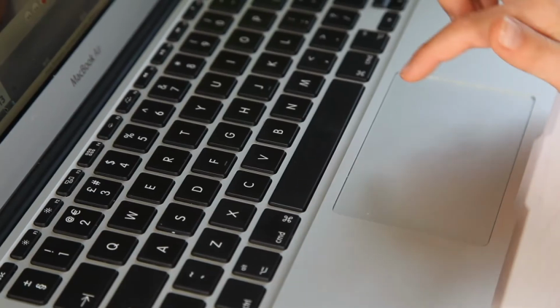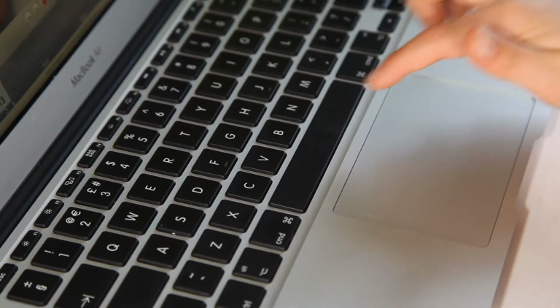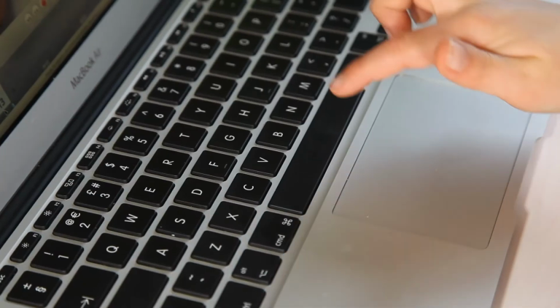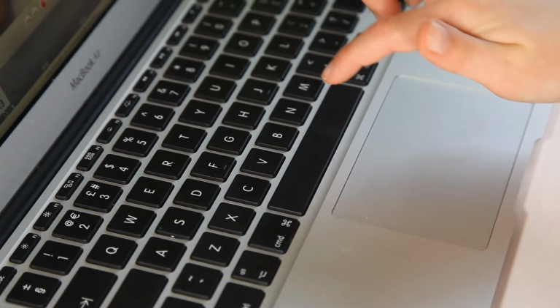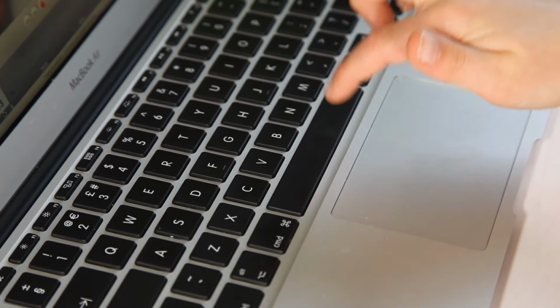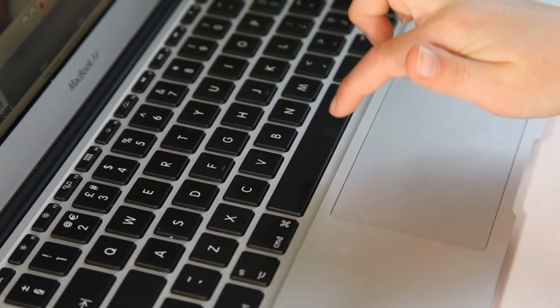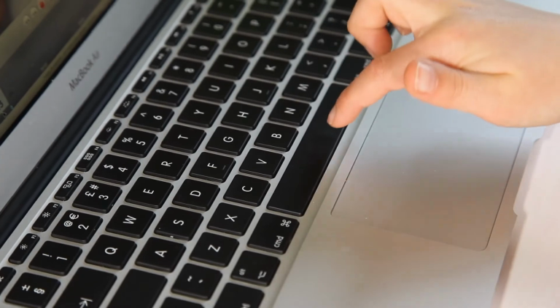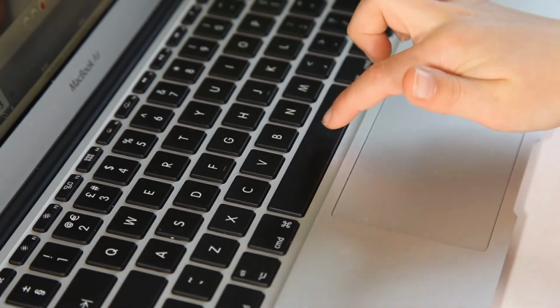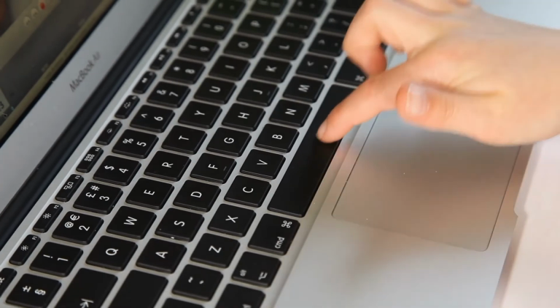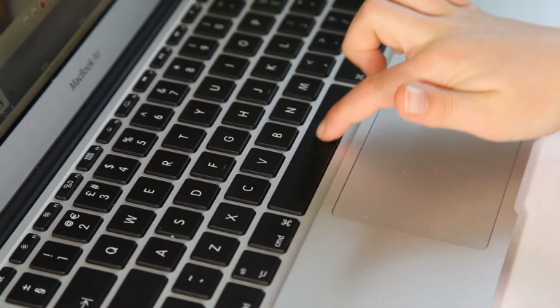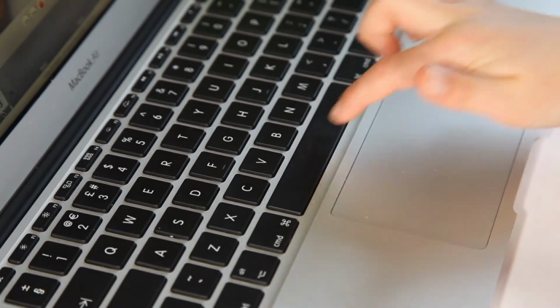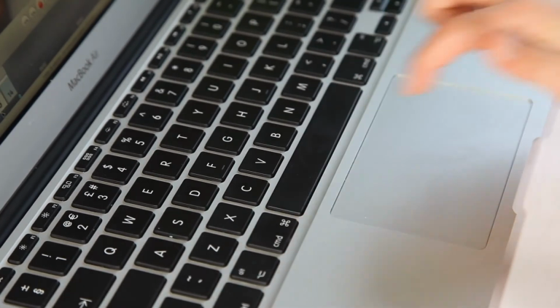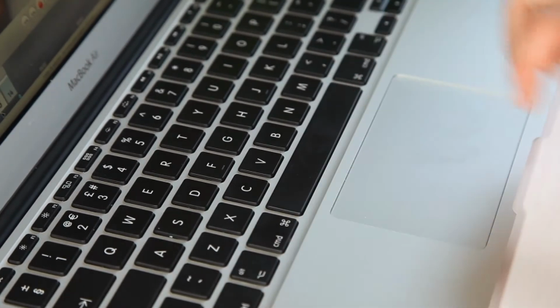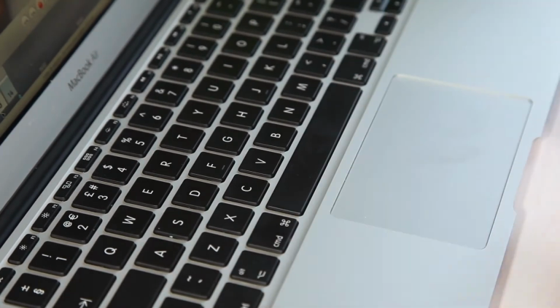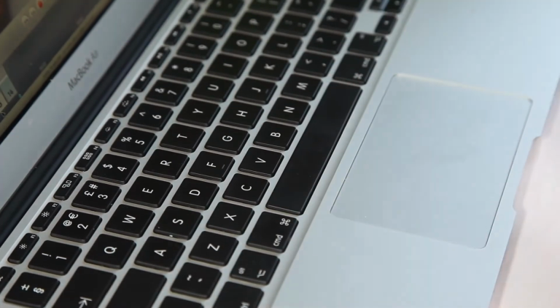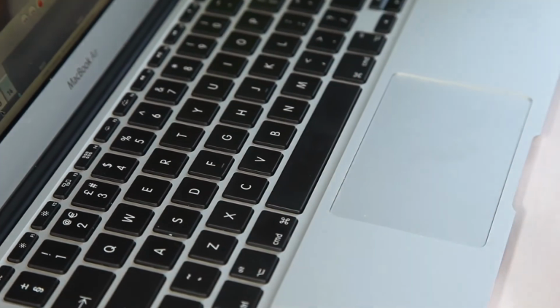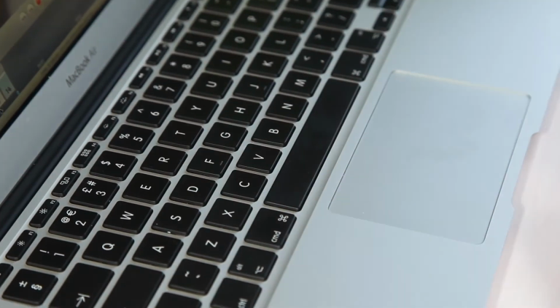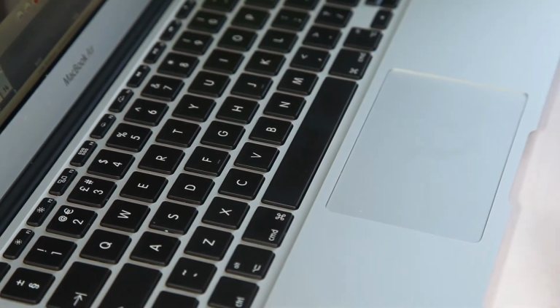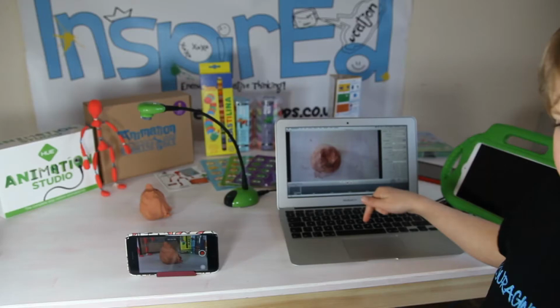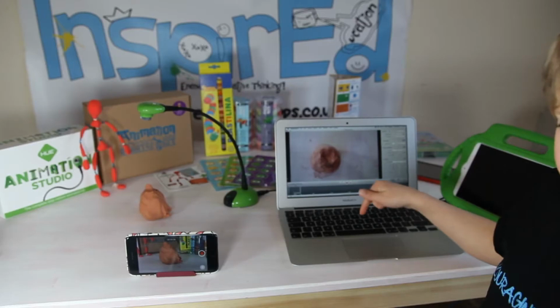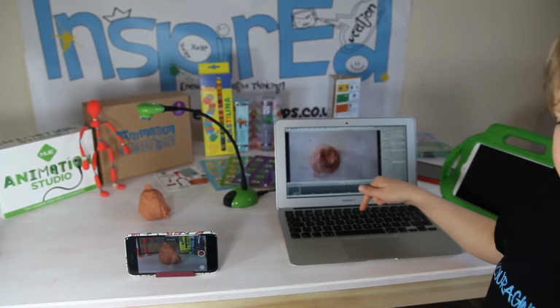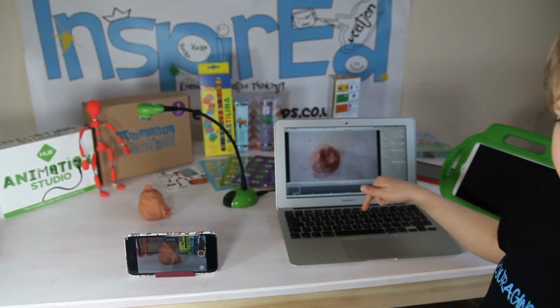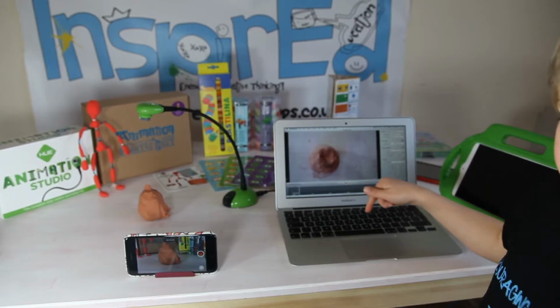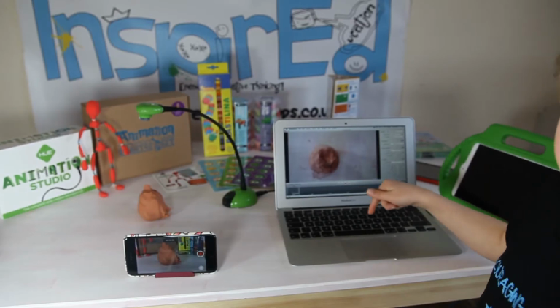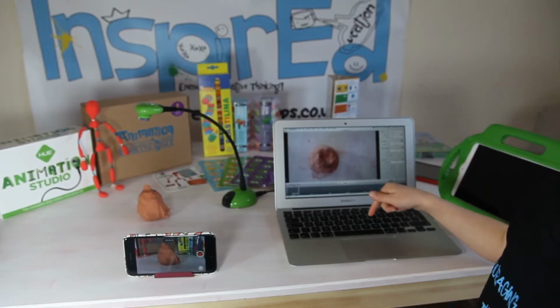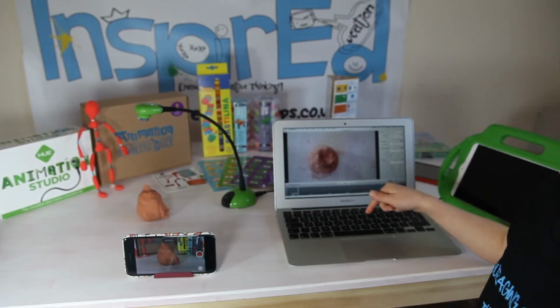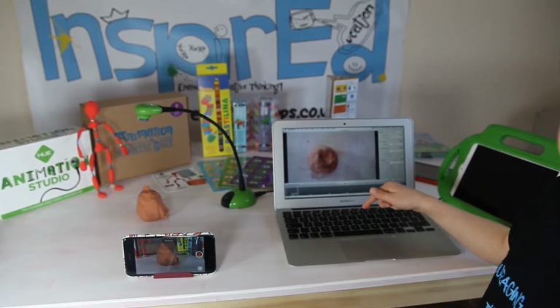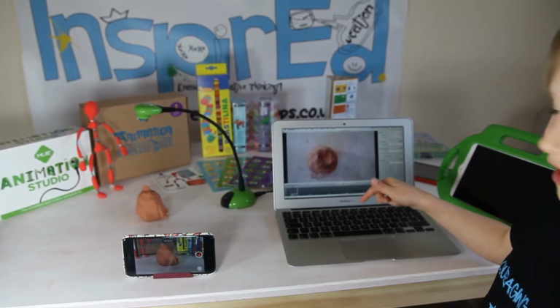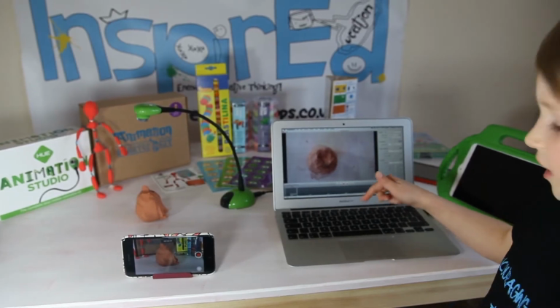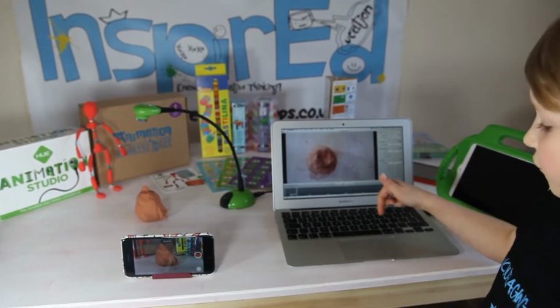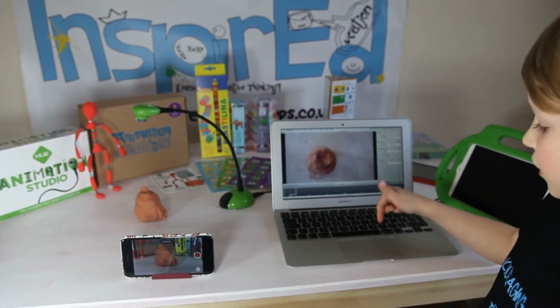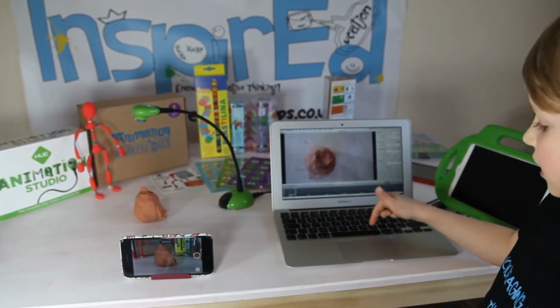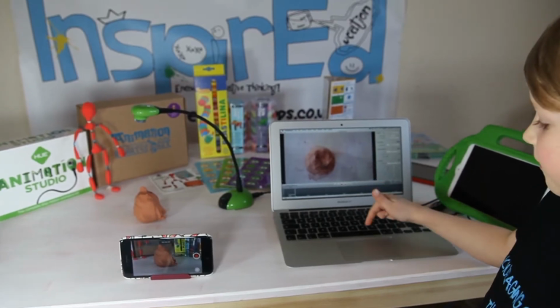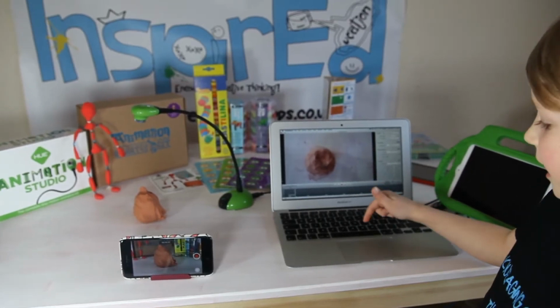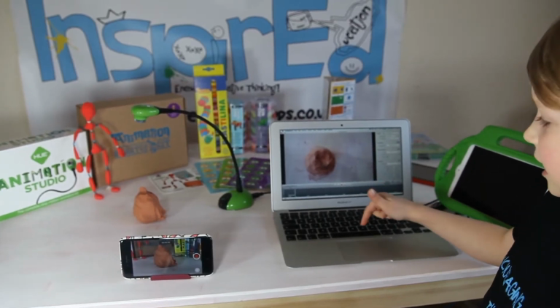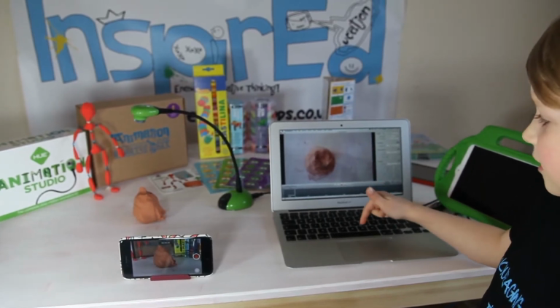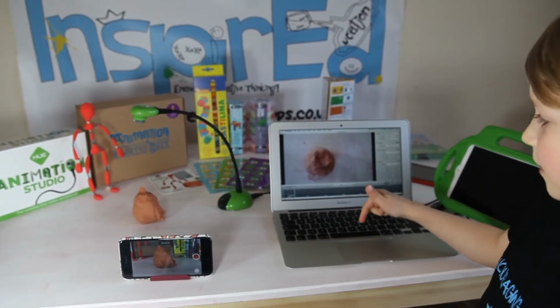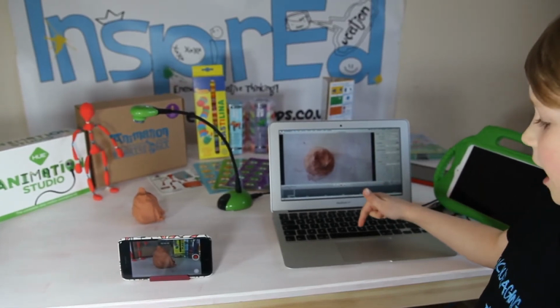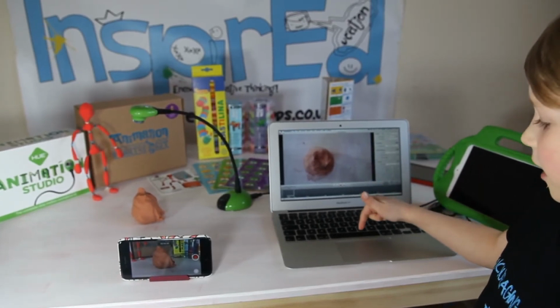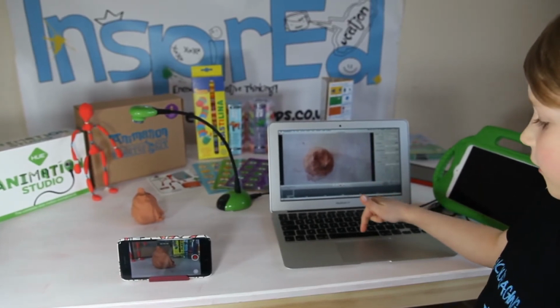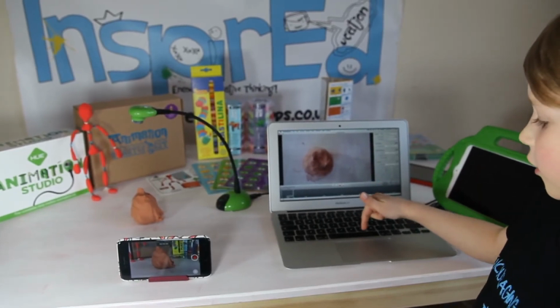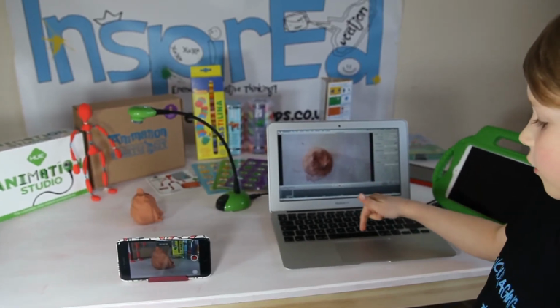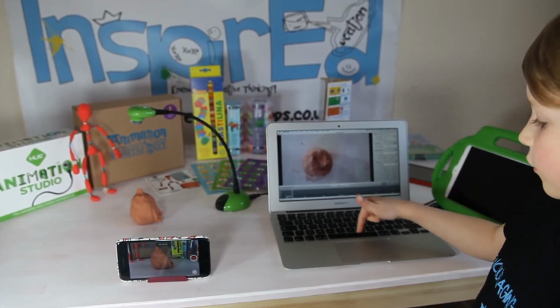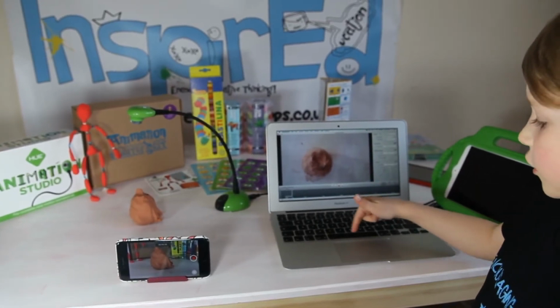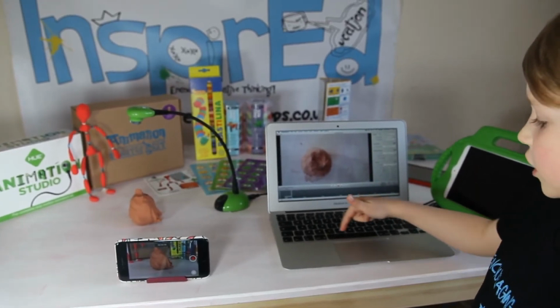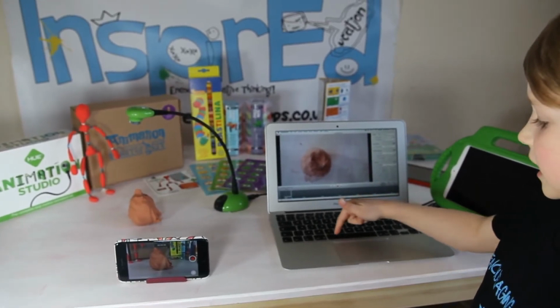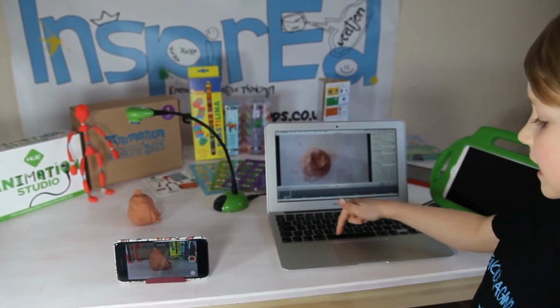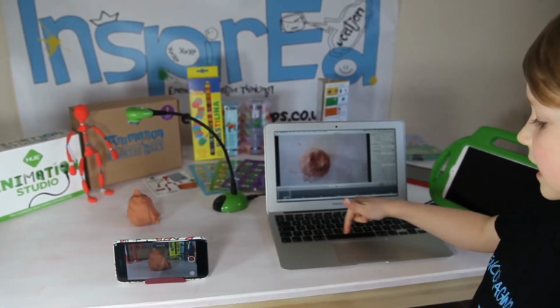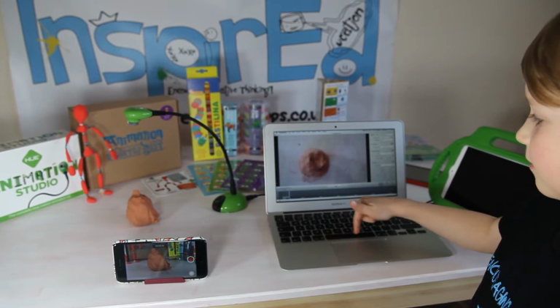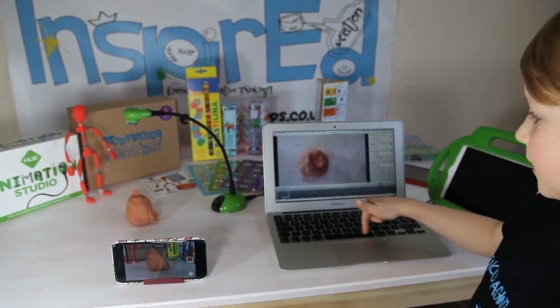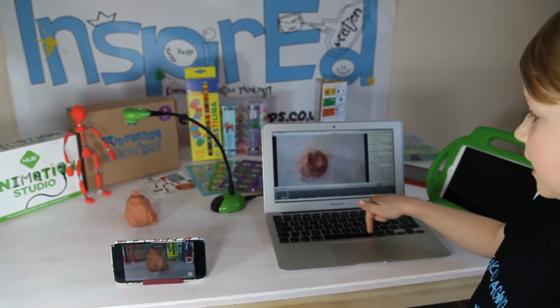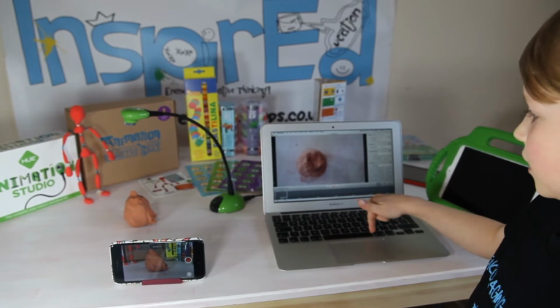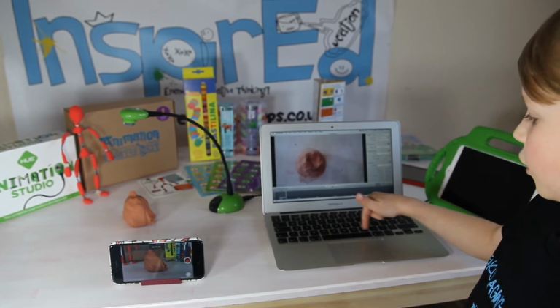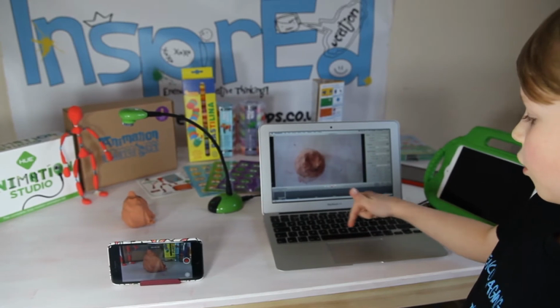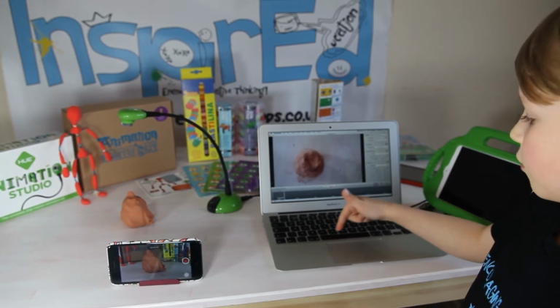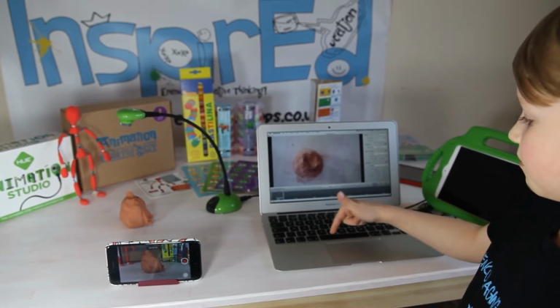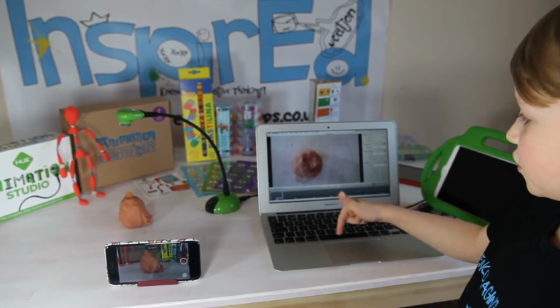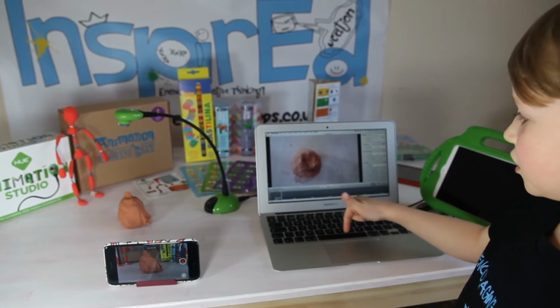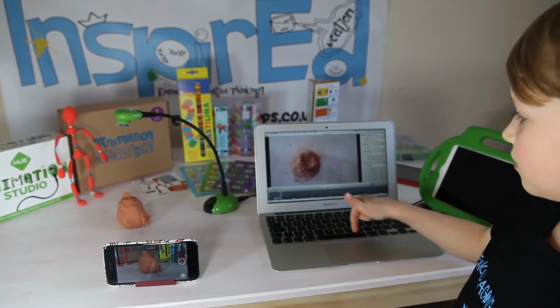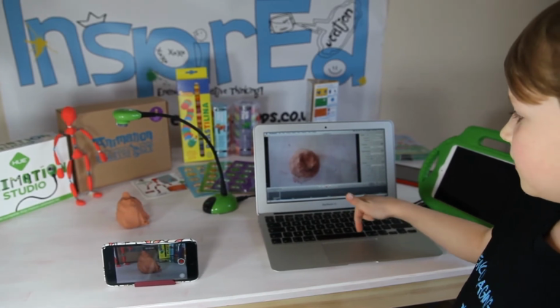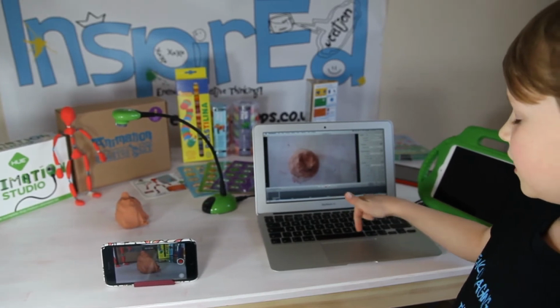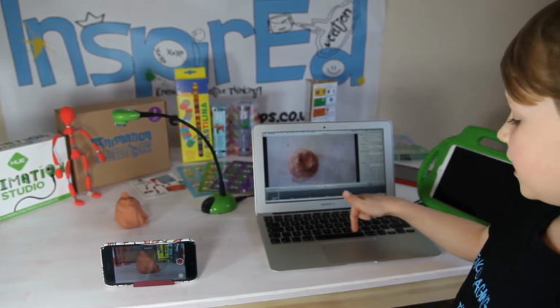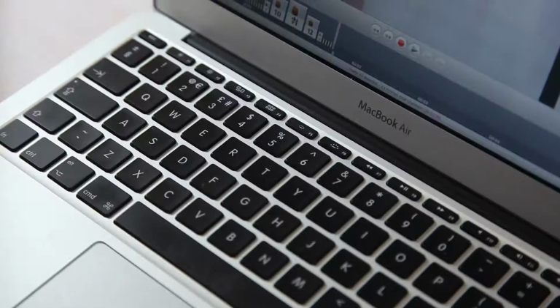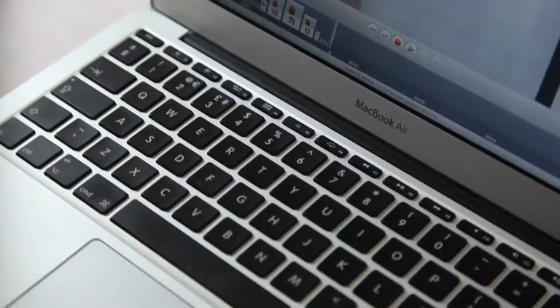To take a picture you press spacebar, which is this big long button here.